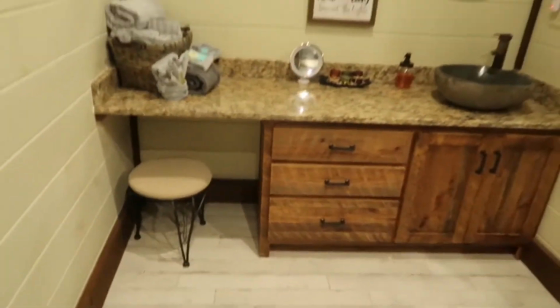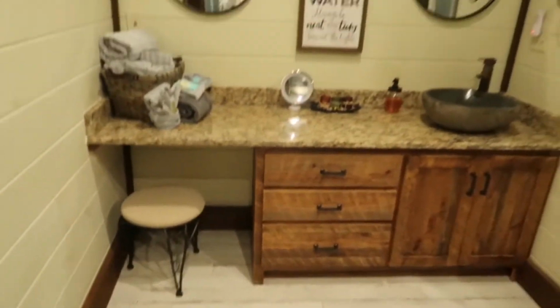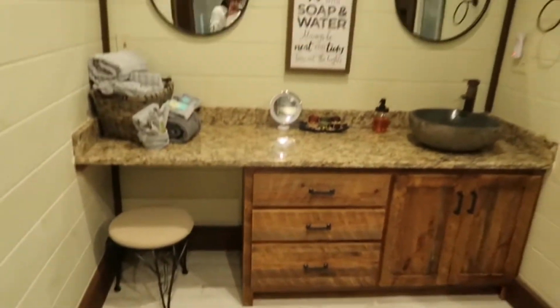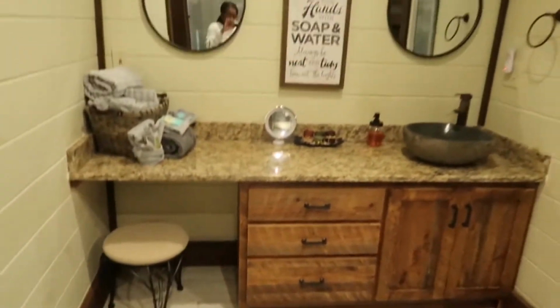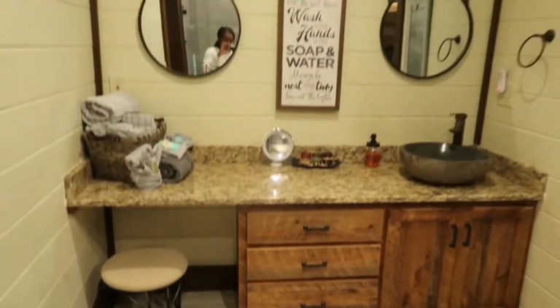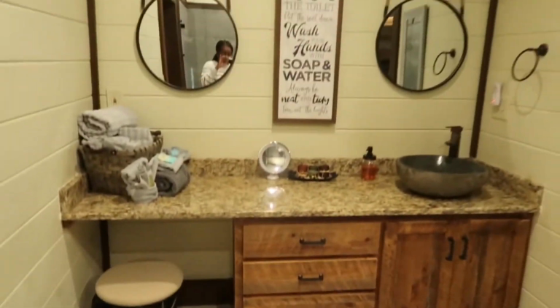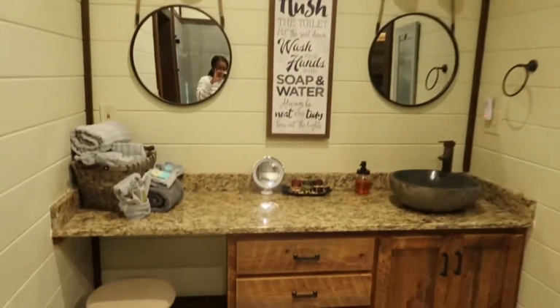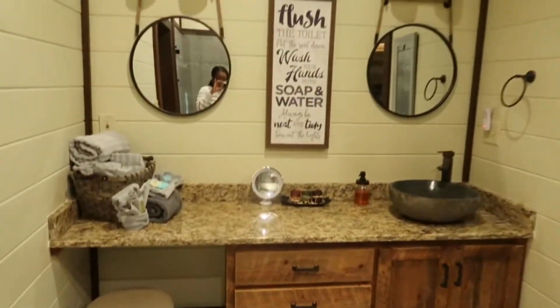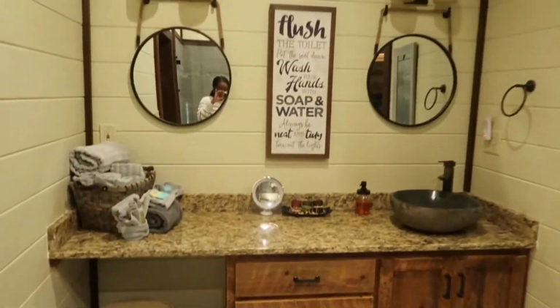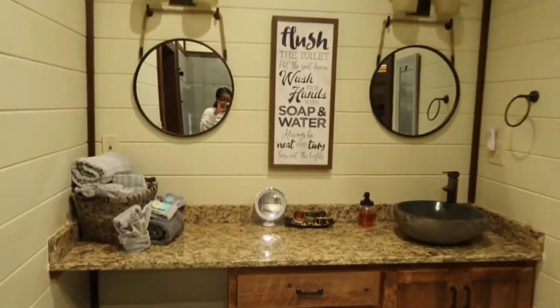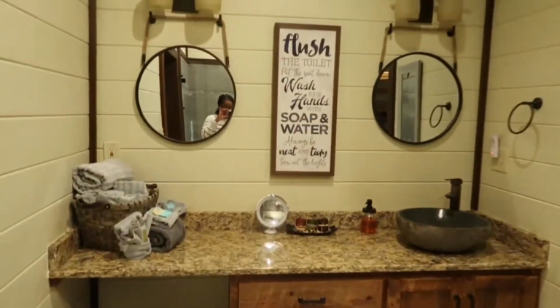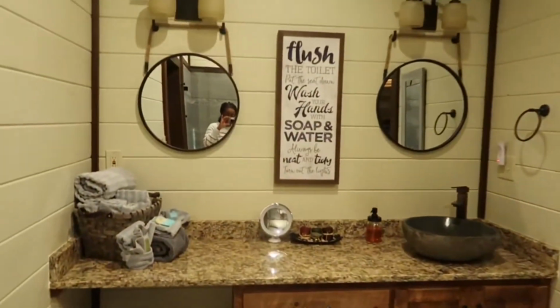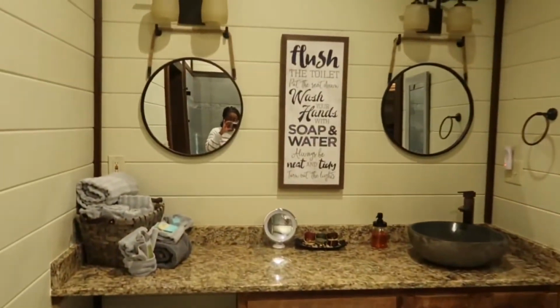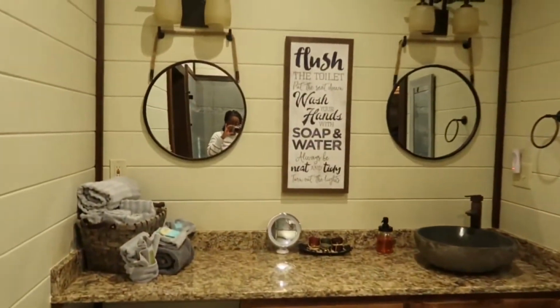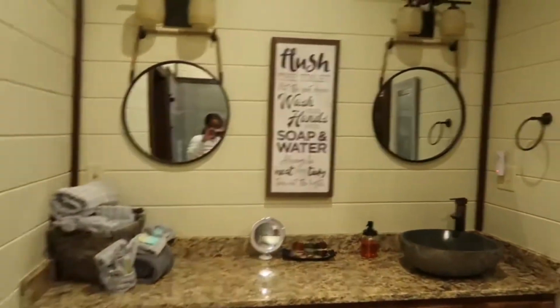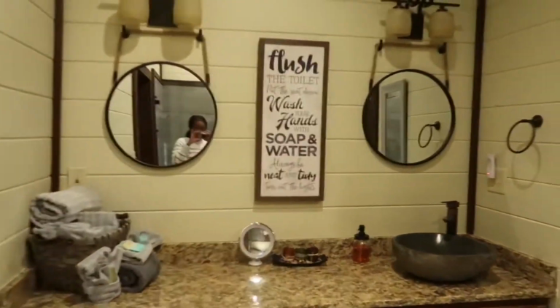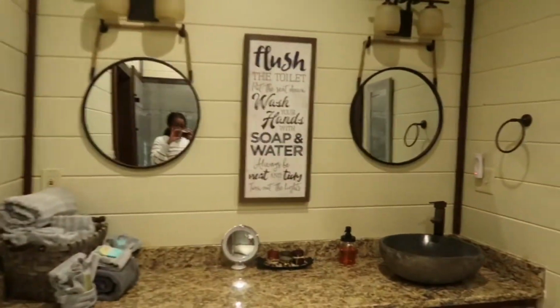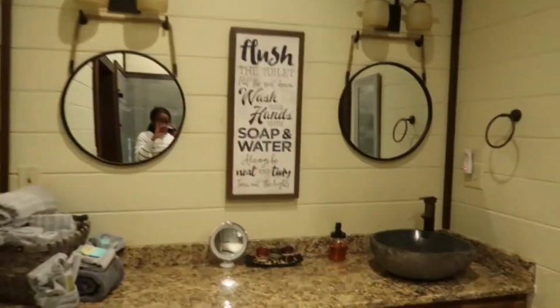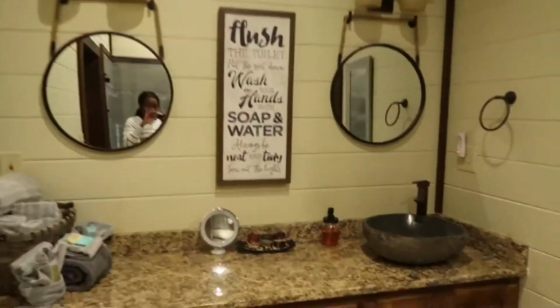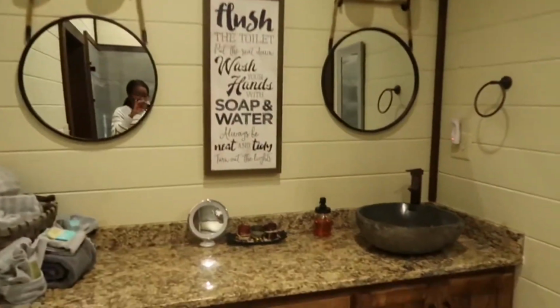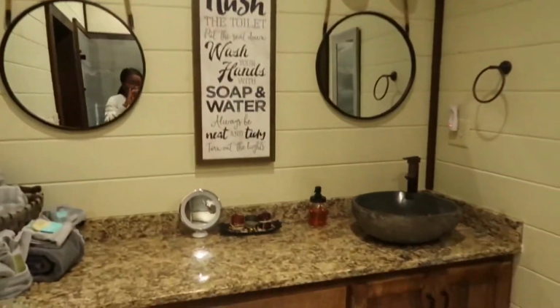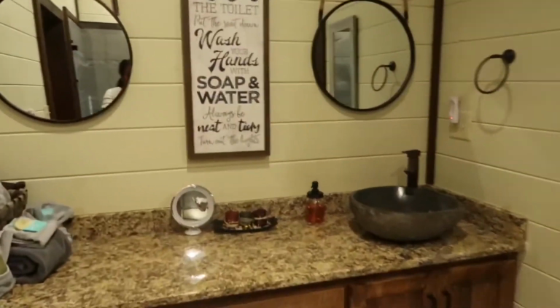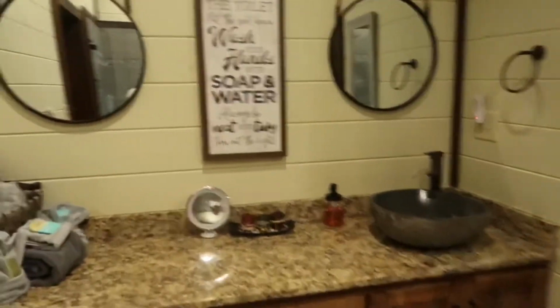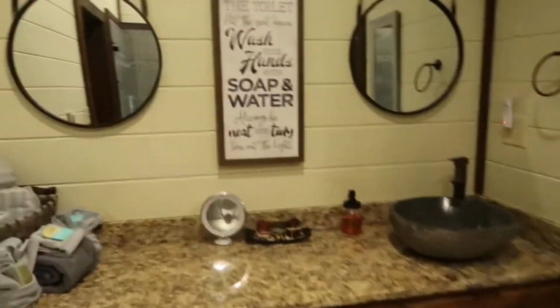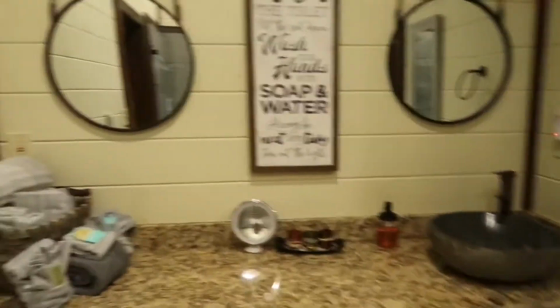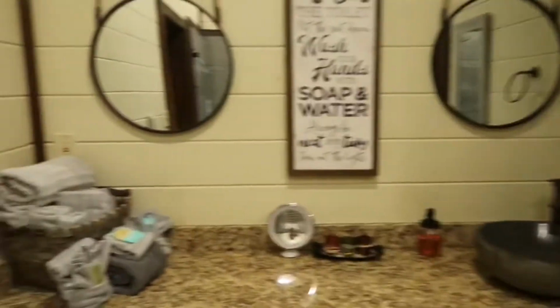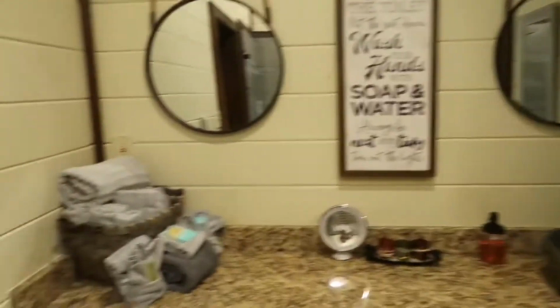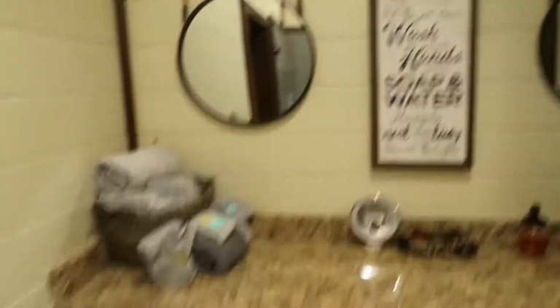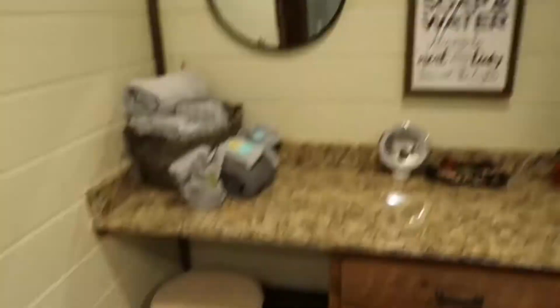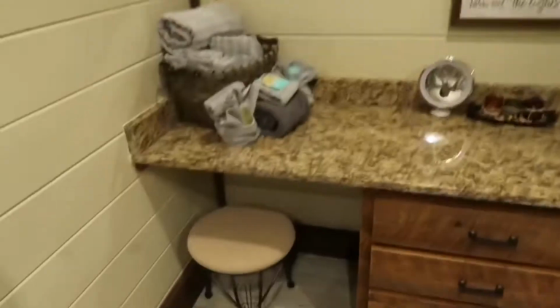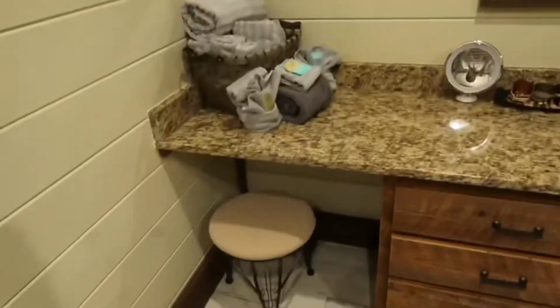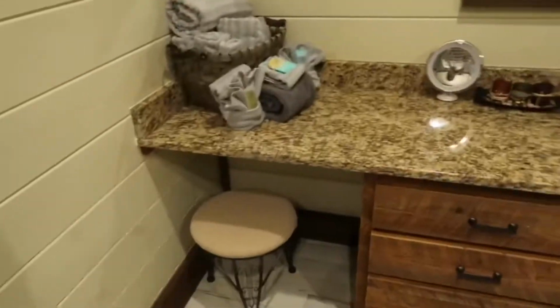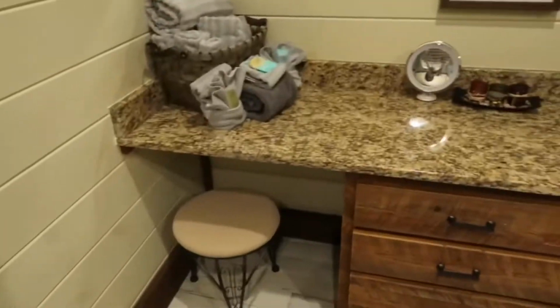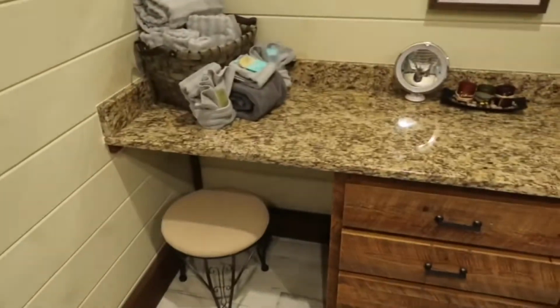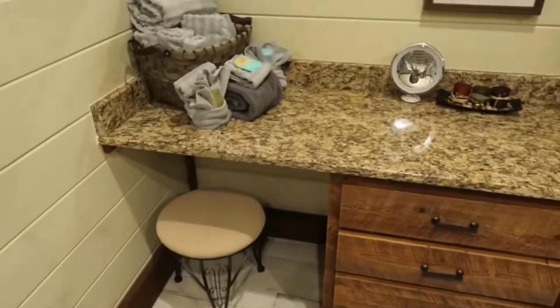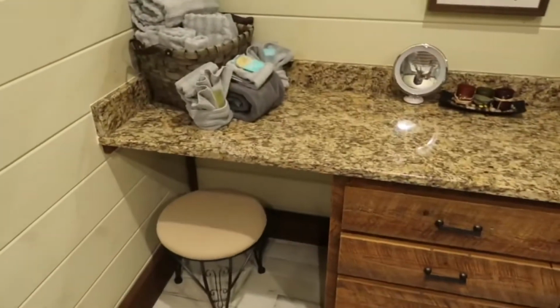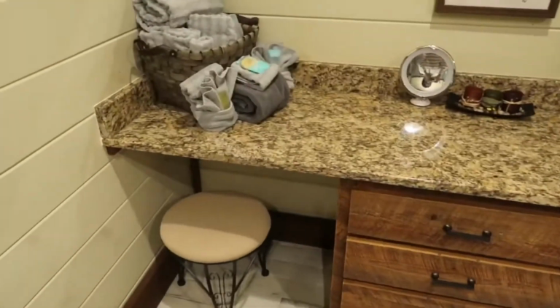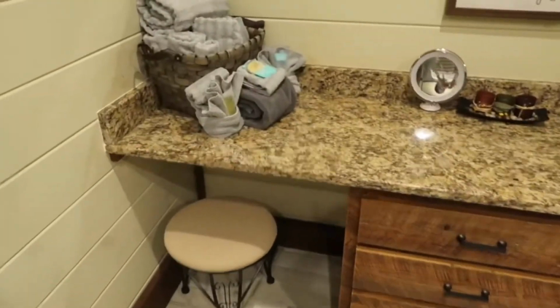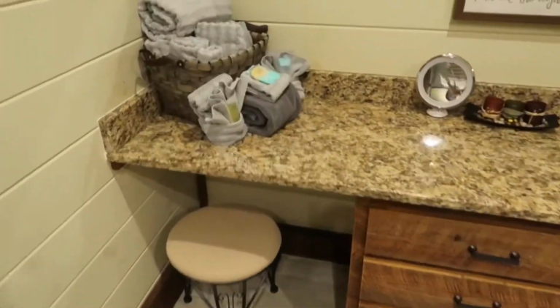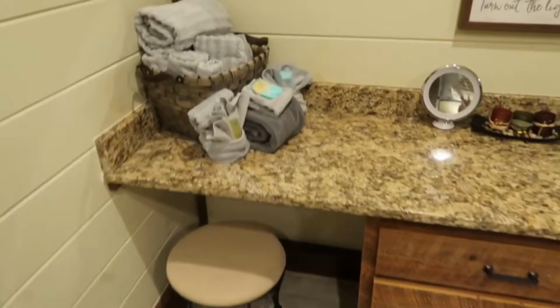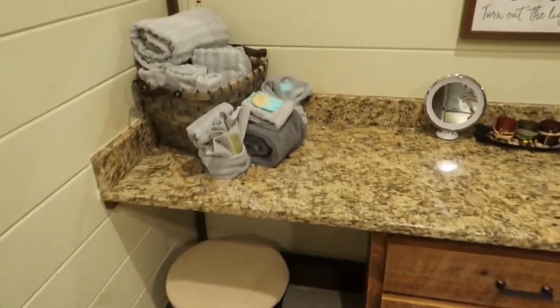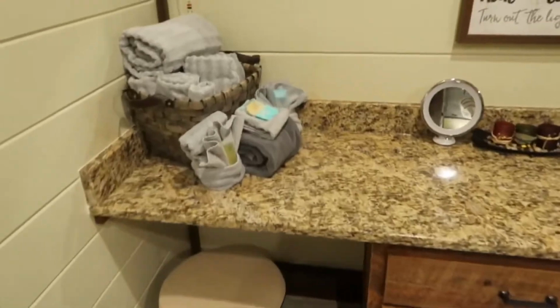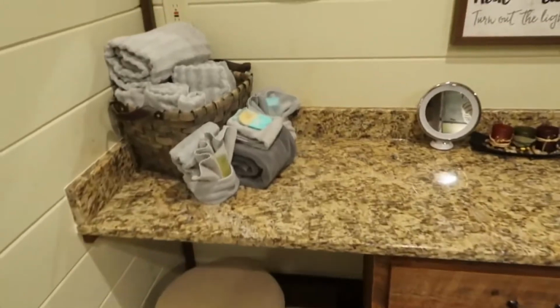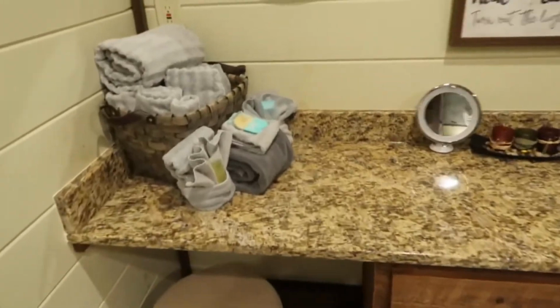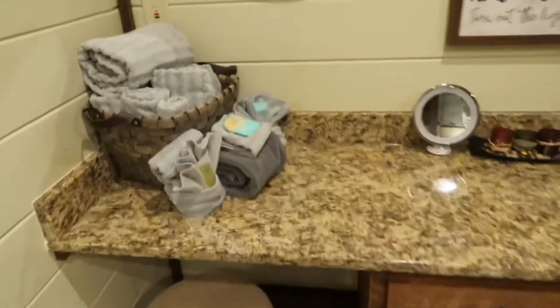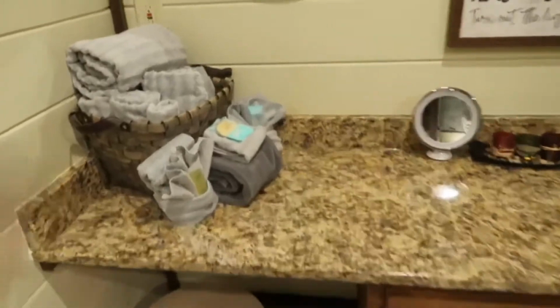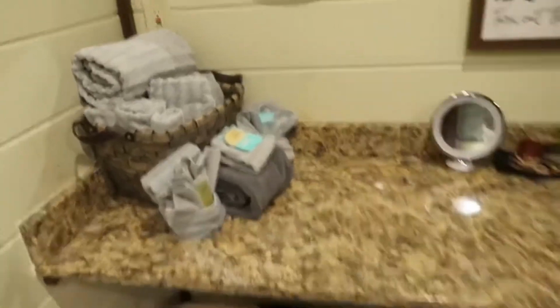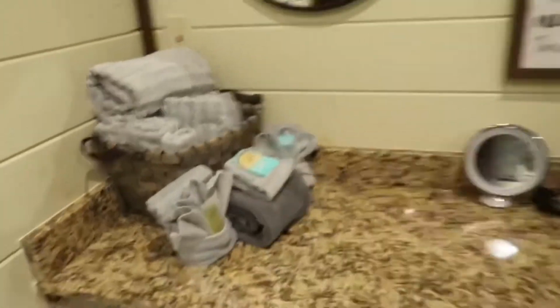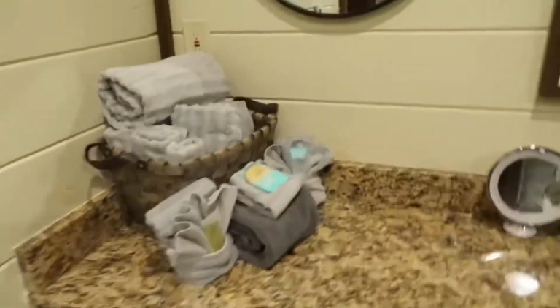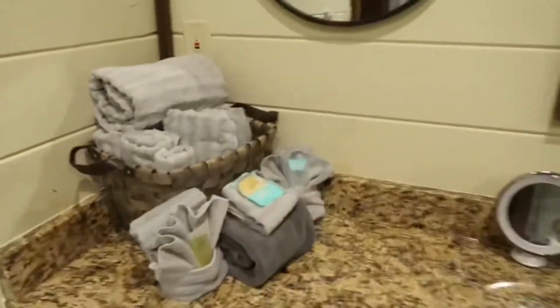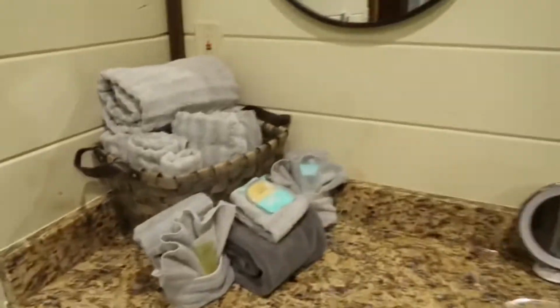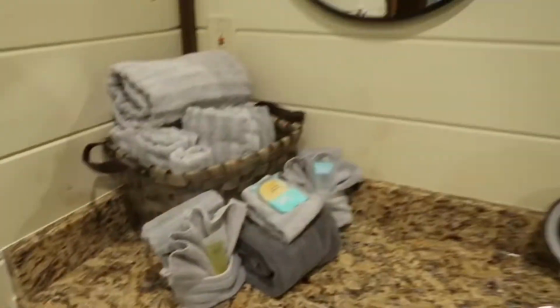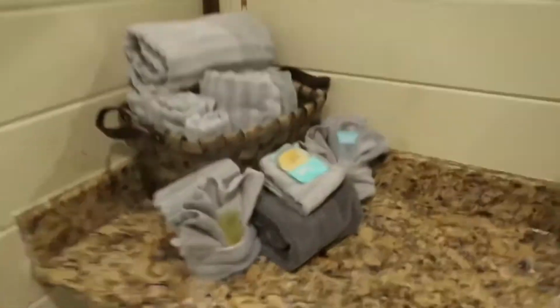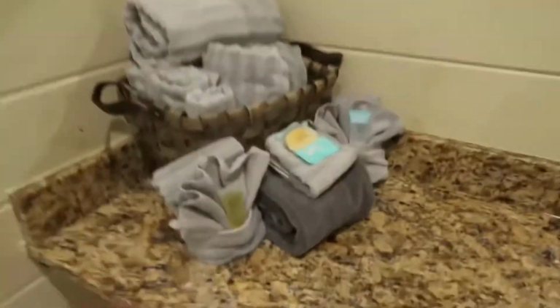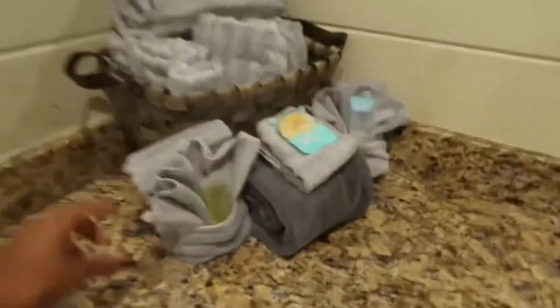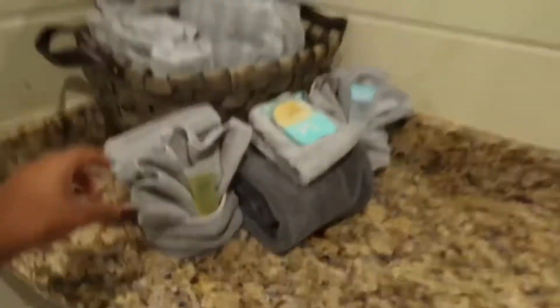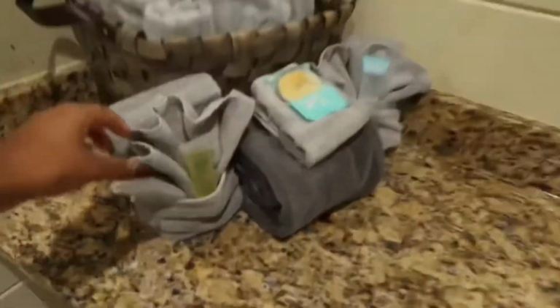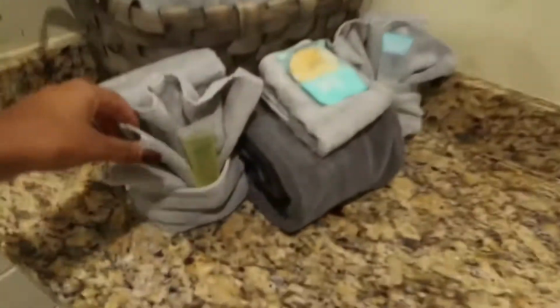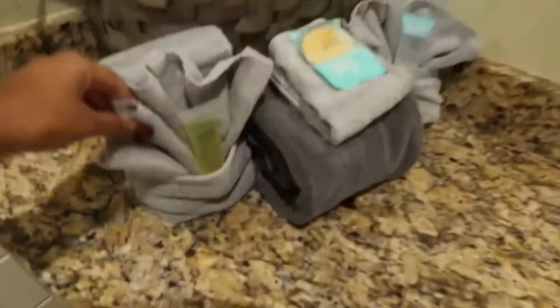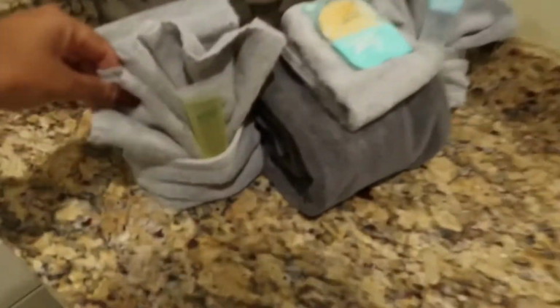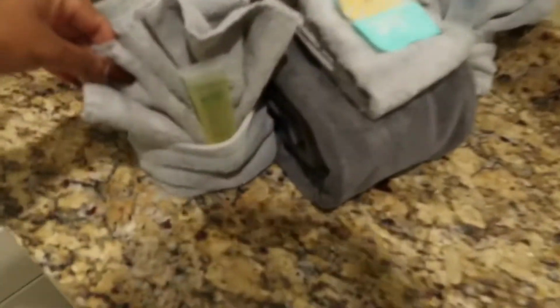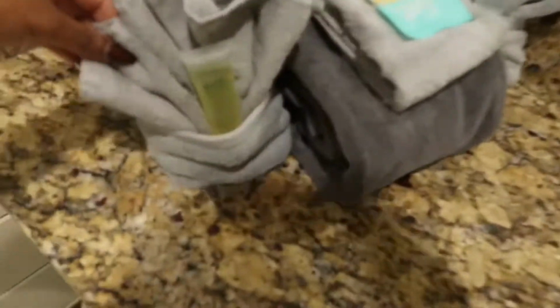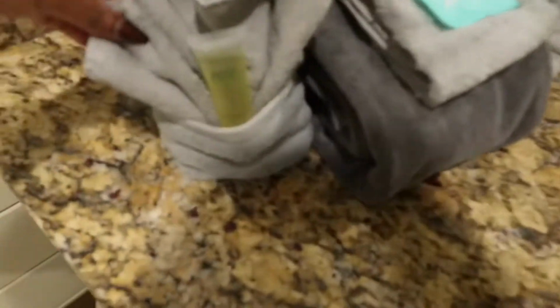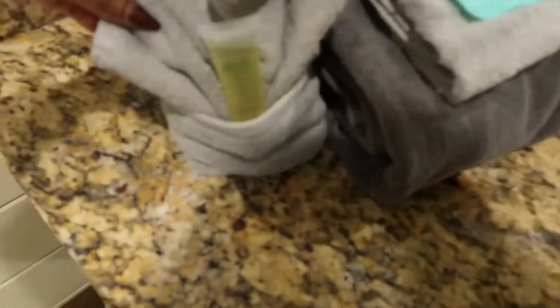Here's the bathroom — it's got one sink but lots of counter space, and all the cute little stuff.